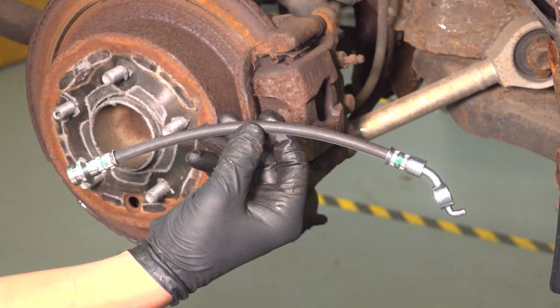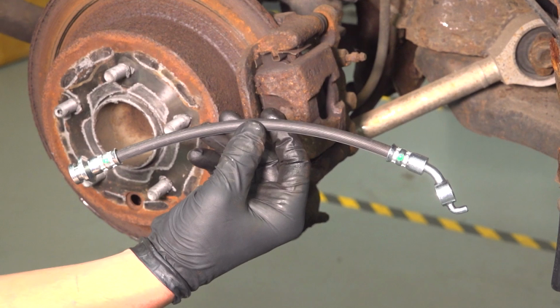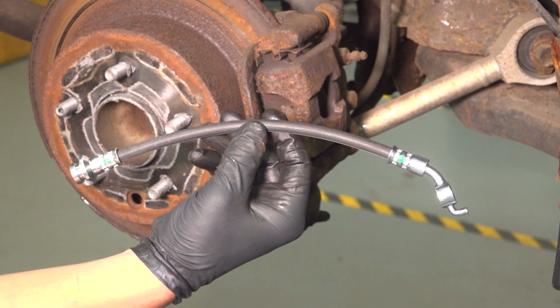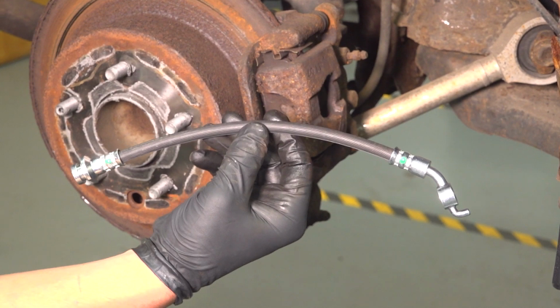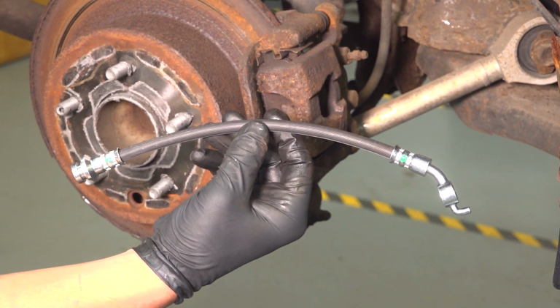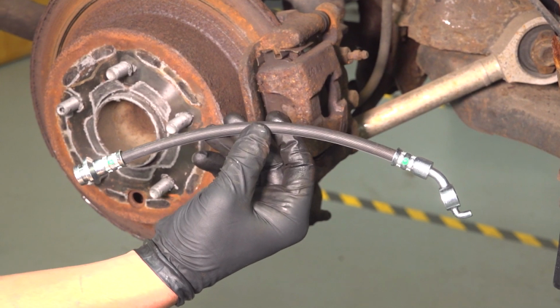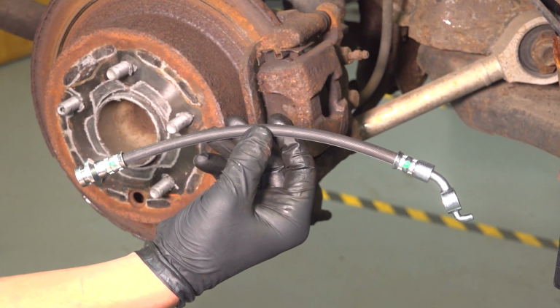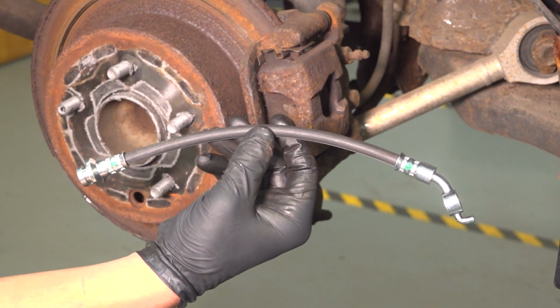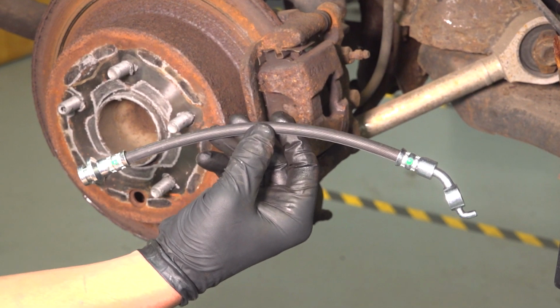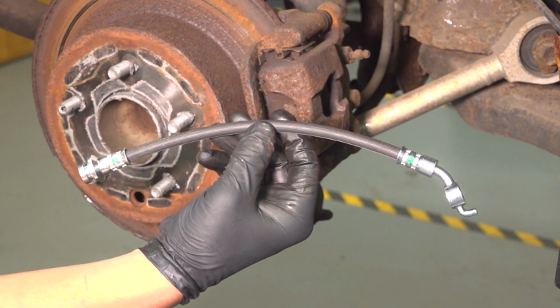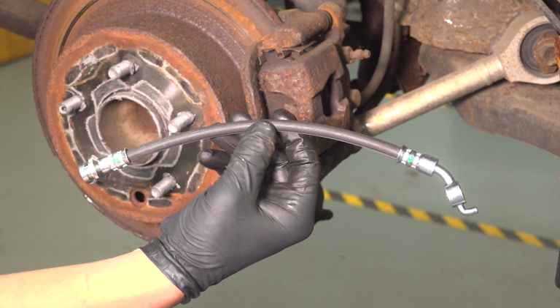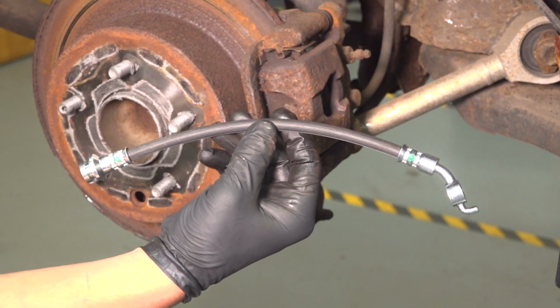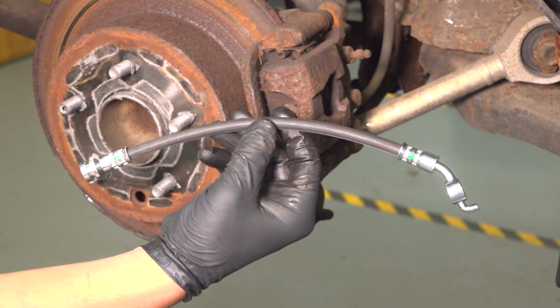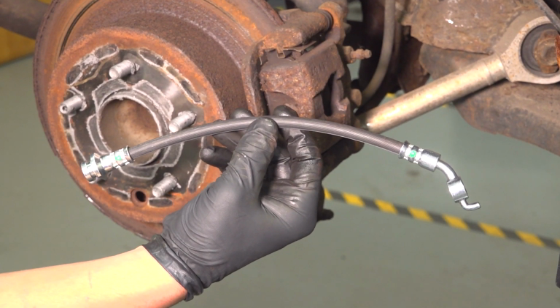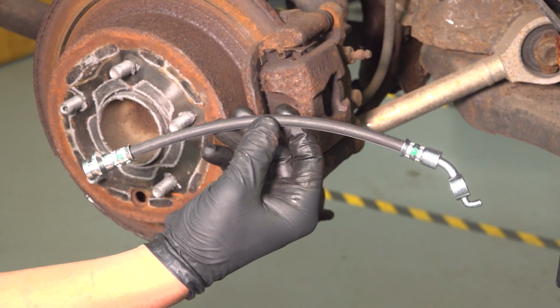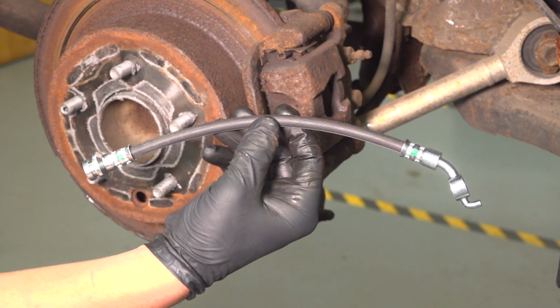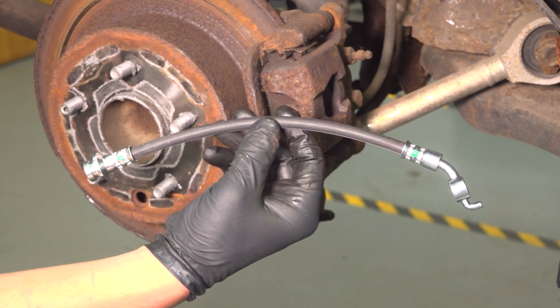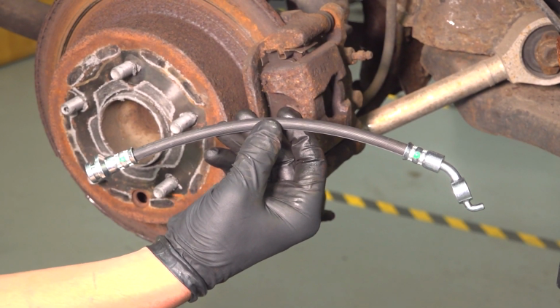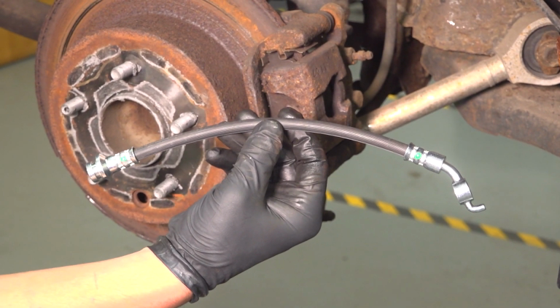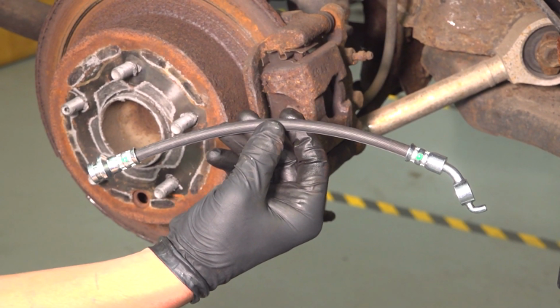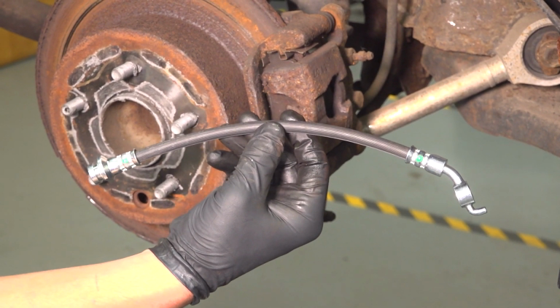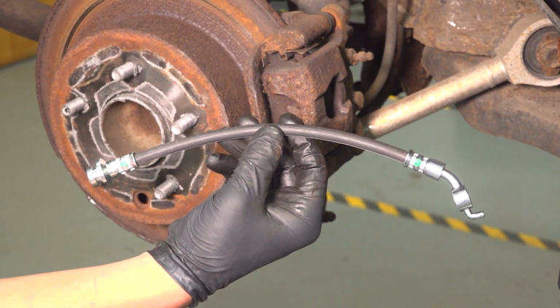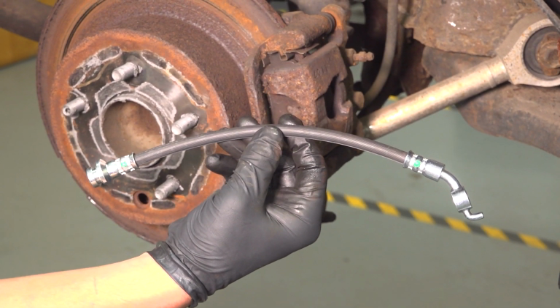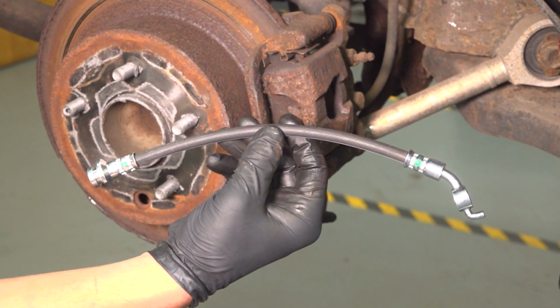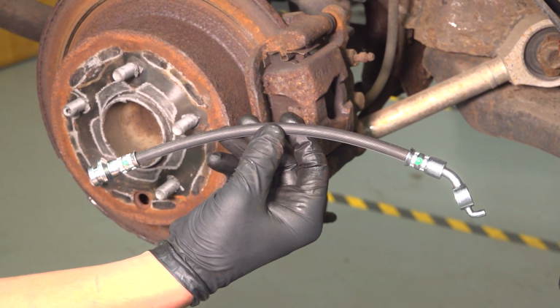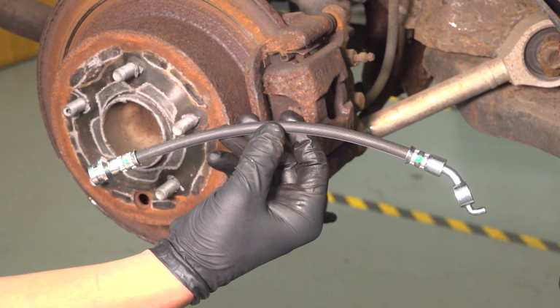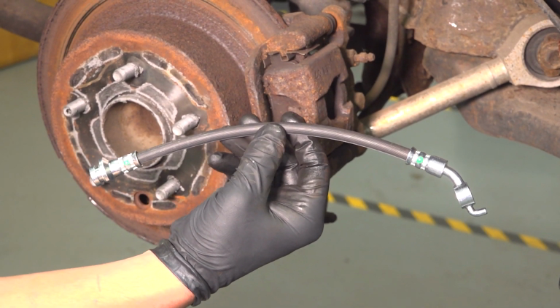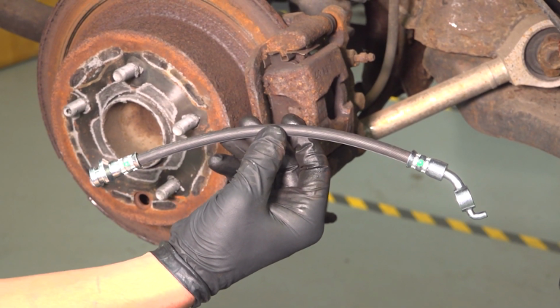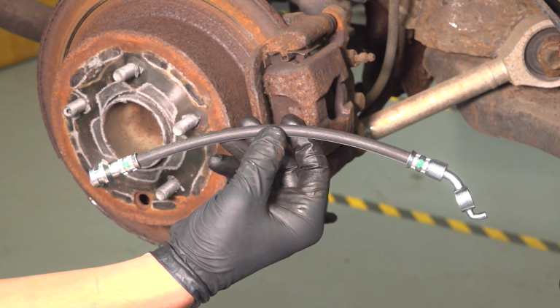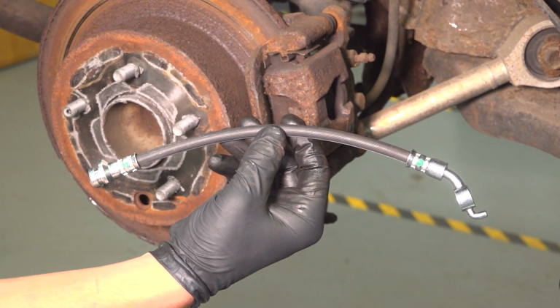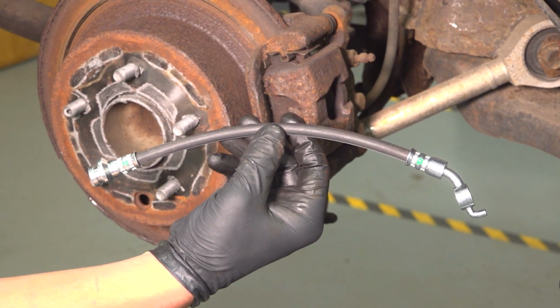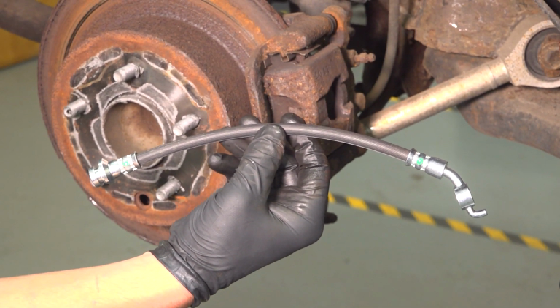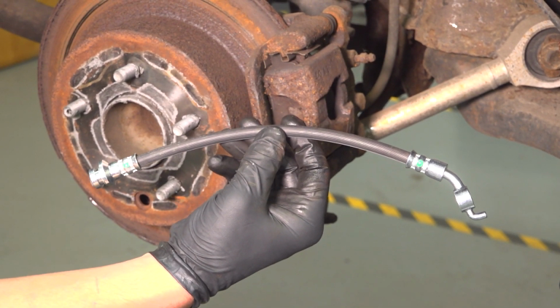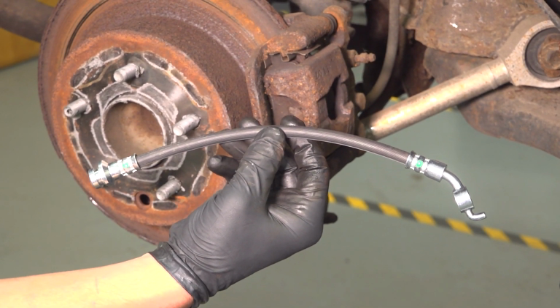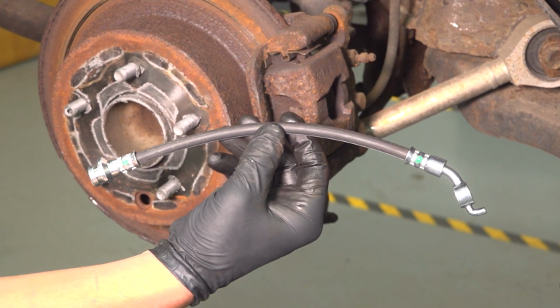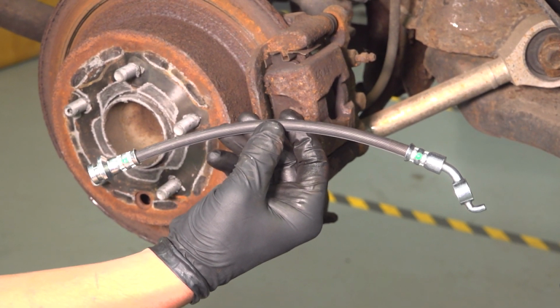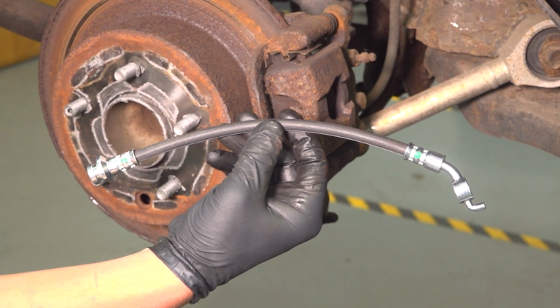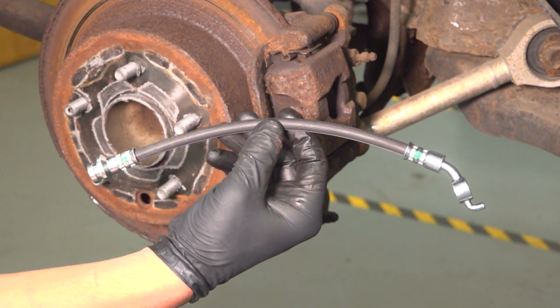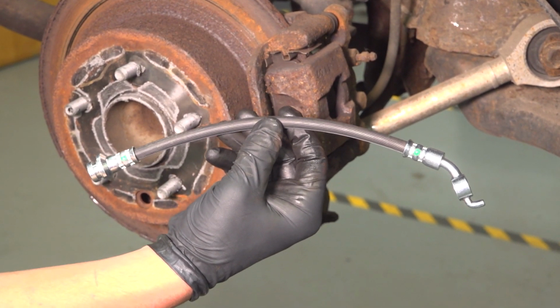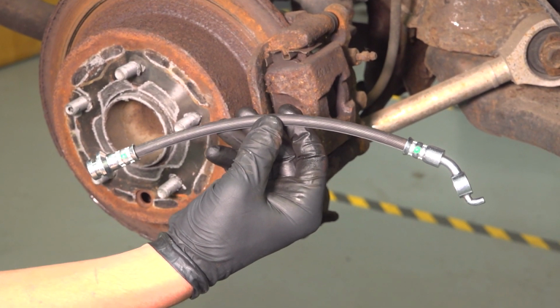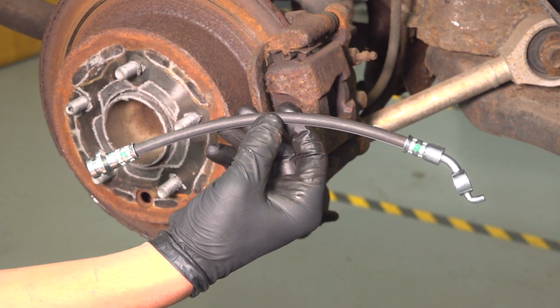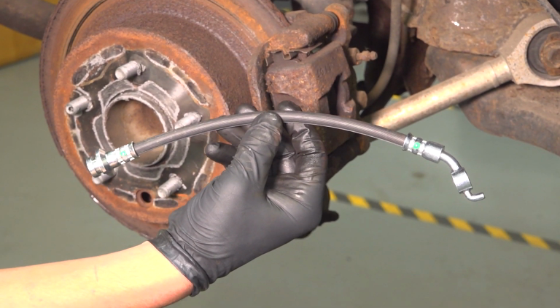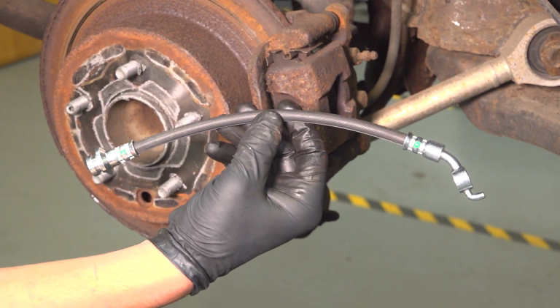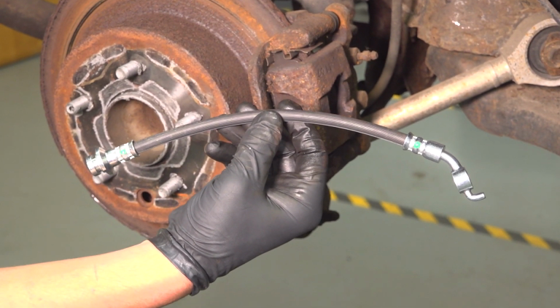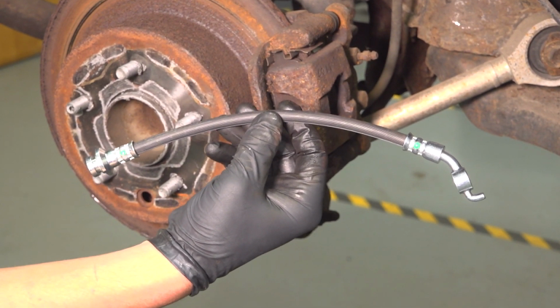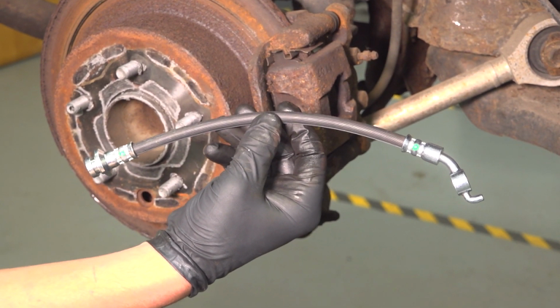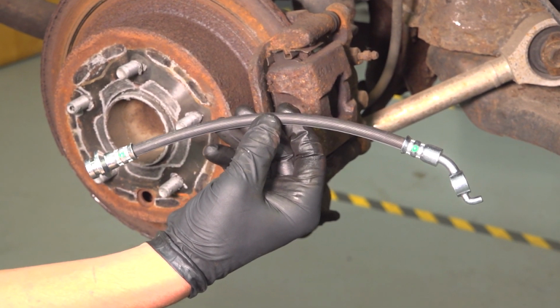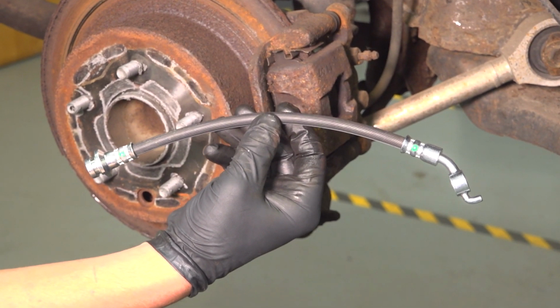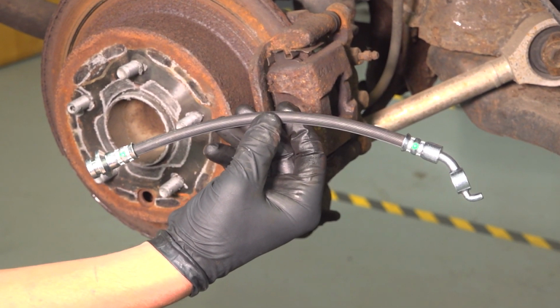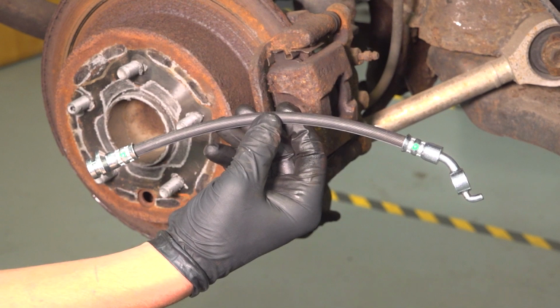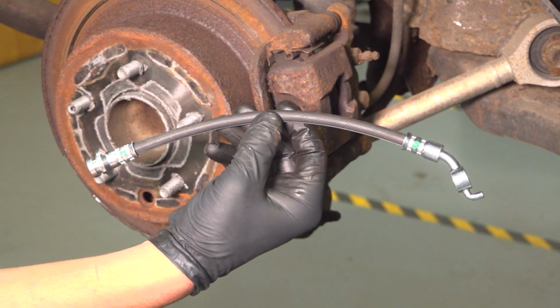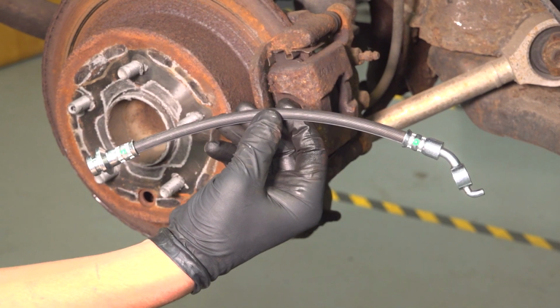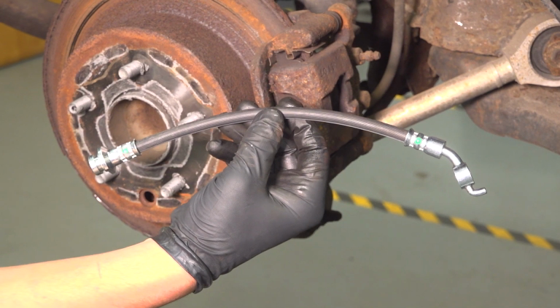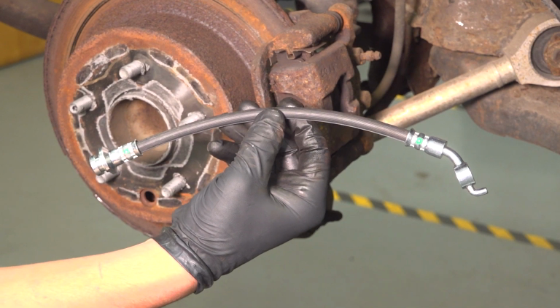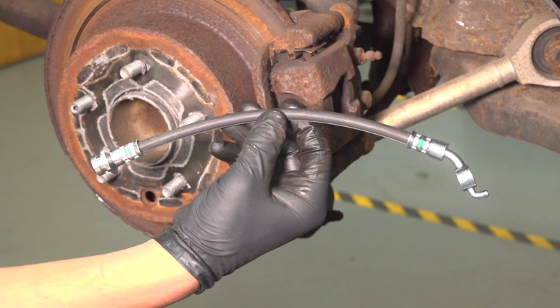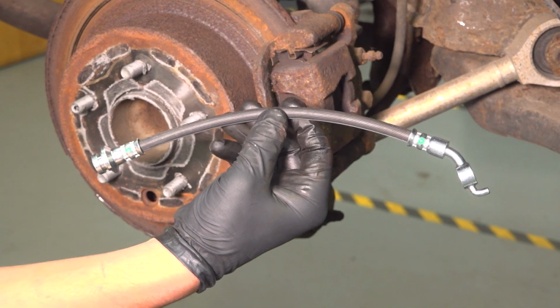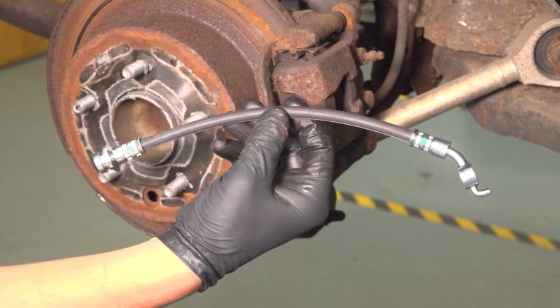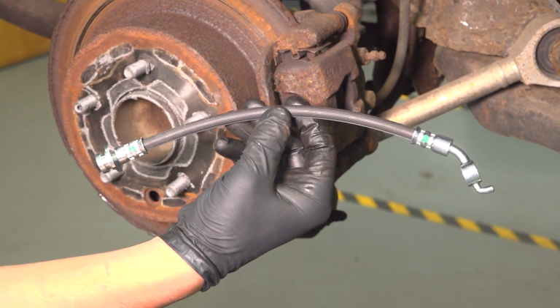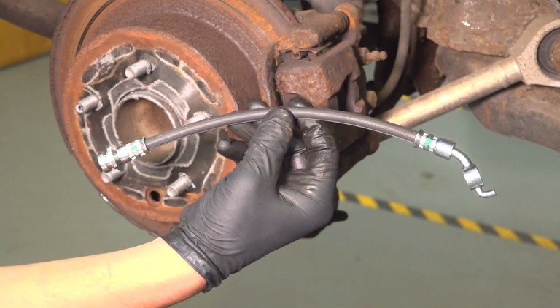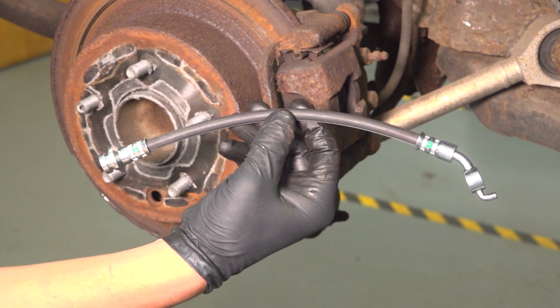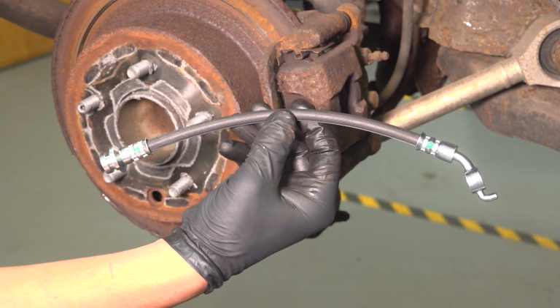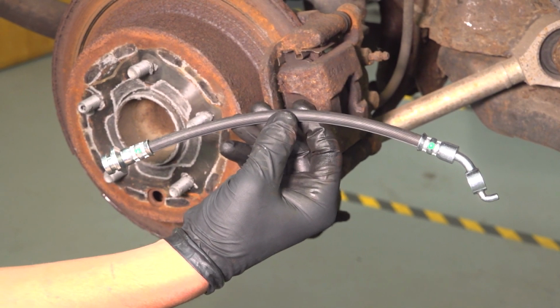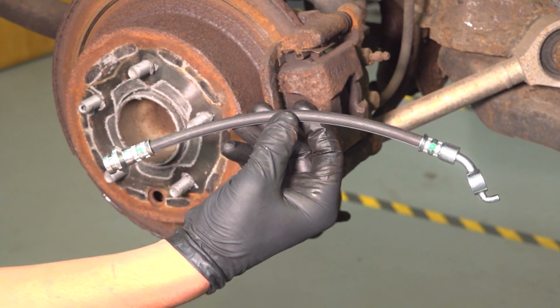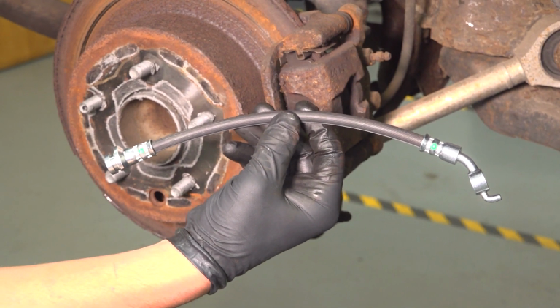In this video, I'm going to show you how to replace a rear brake hose on your Nissan Altima. The process is the same for both sides.